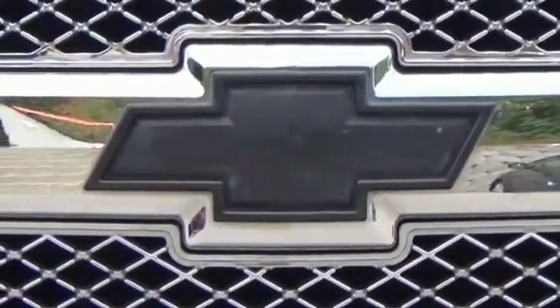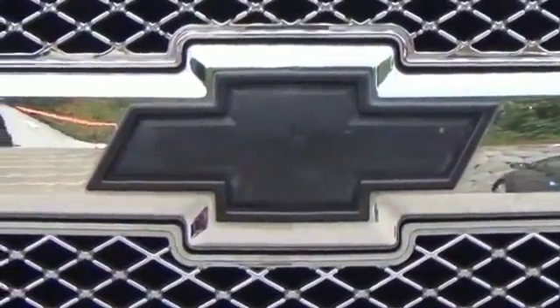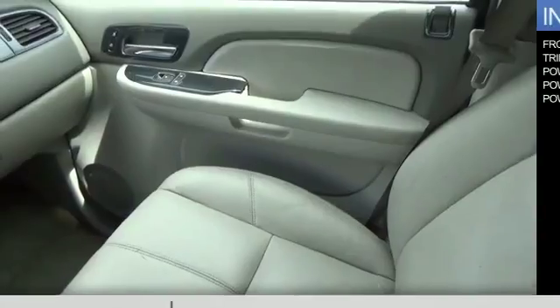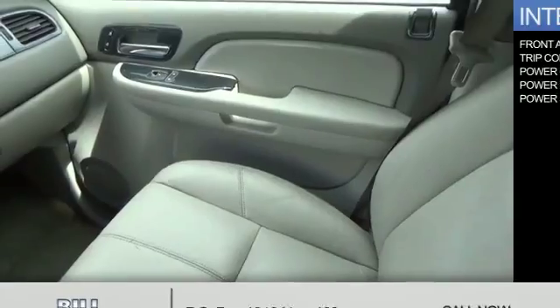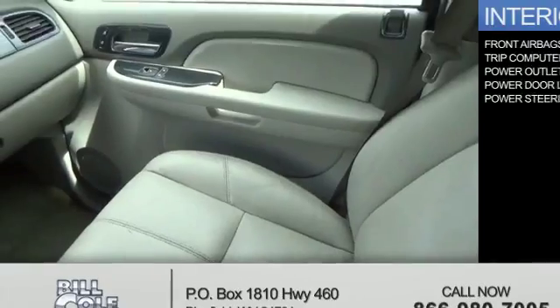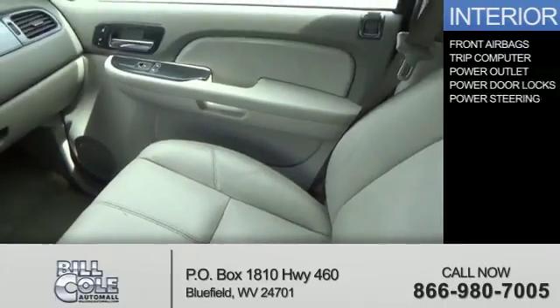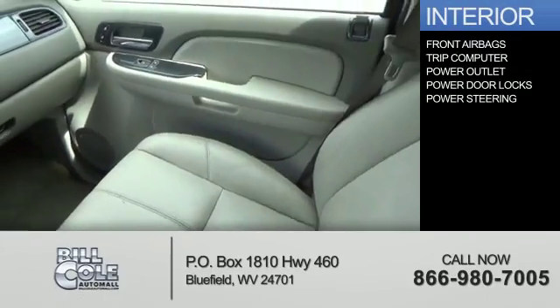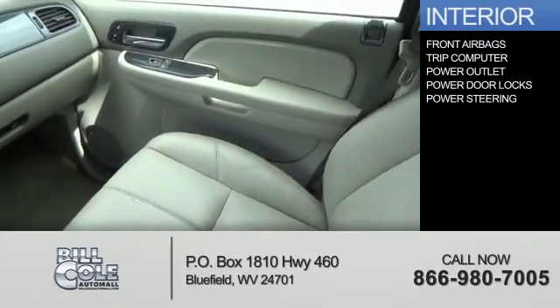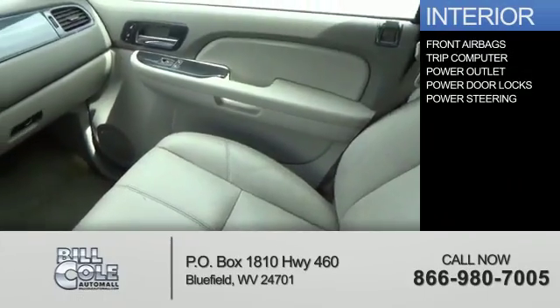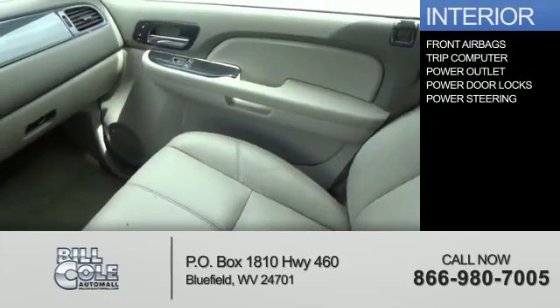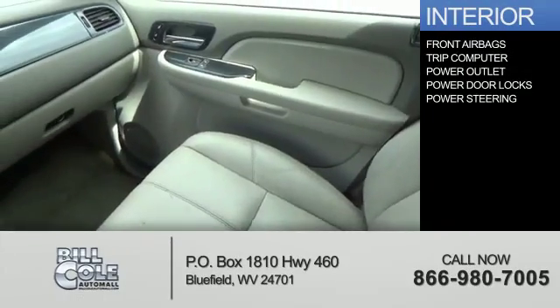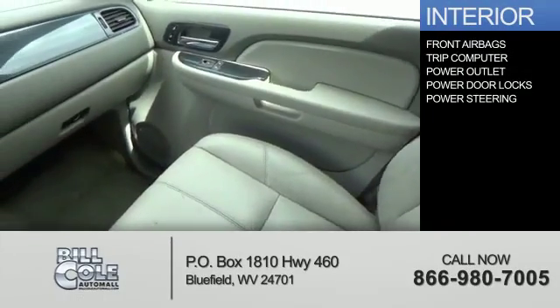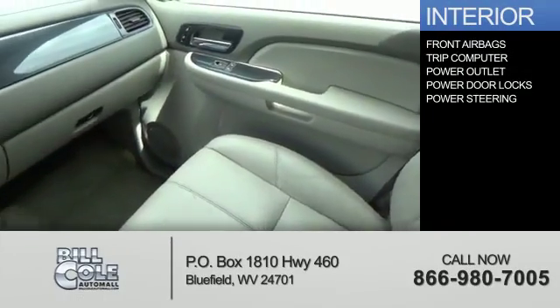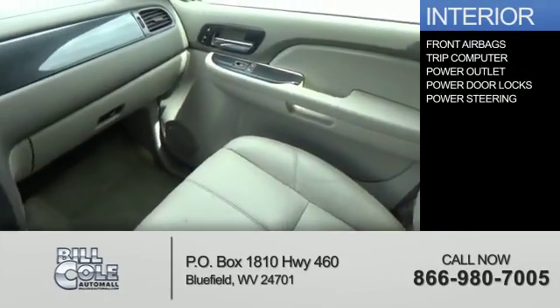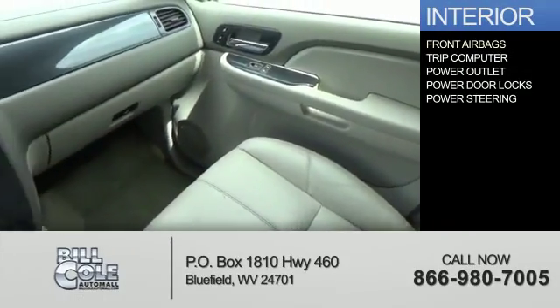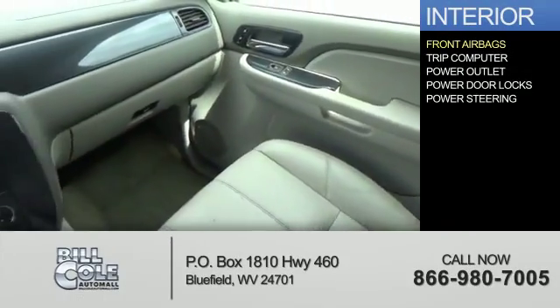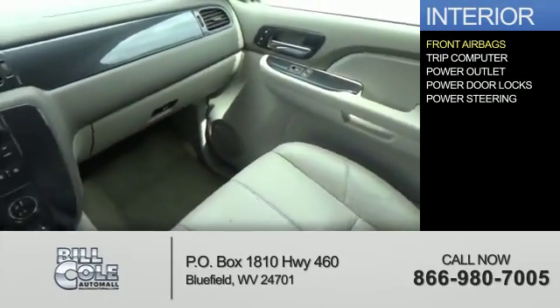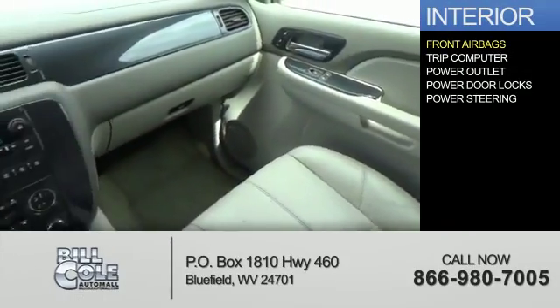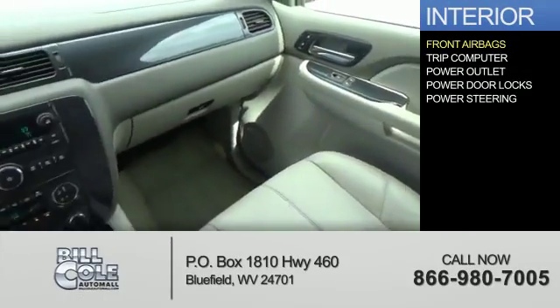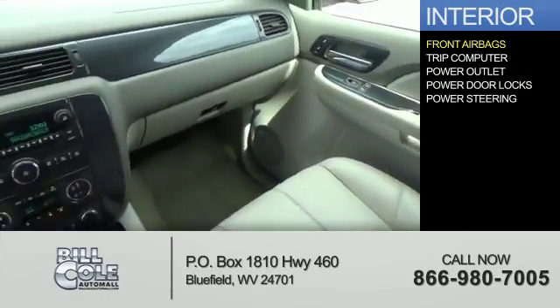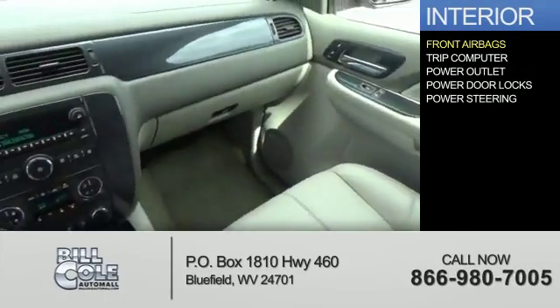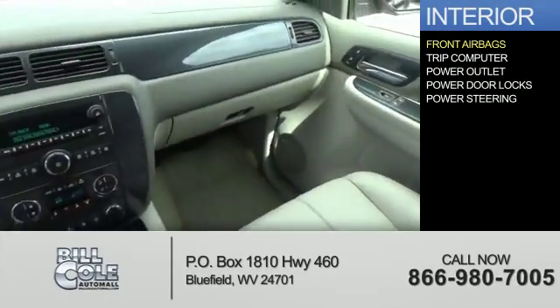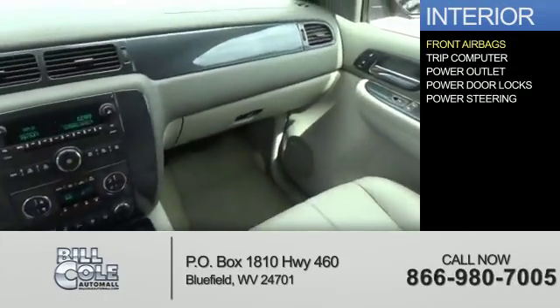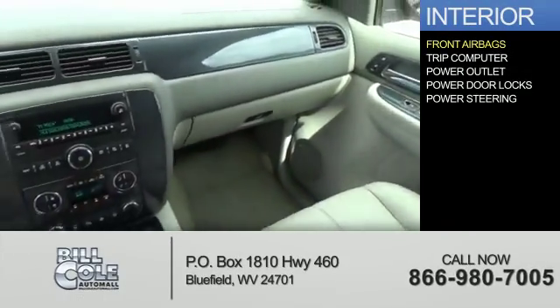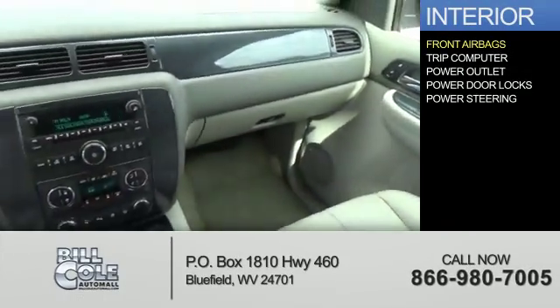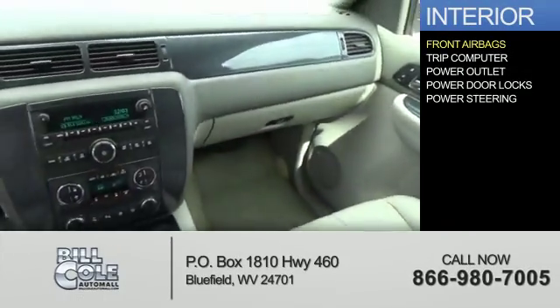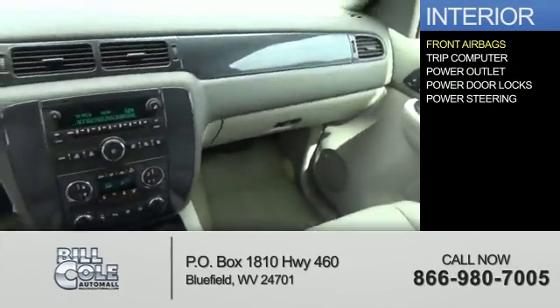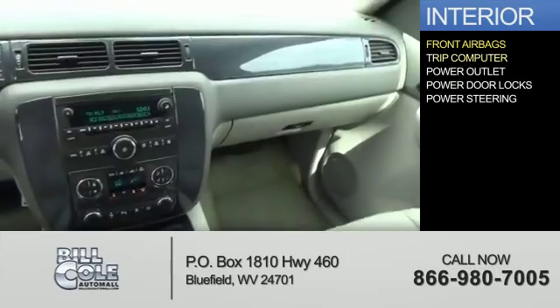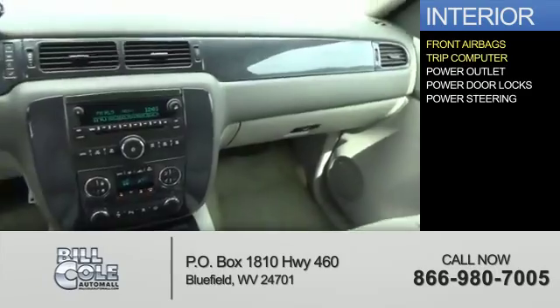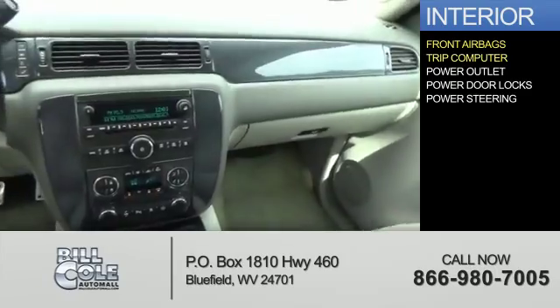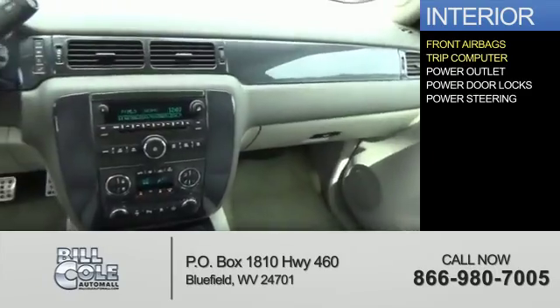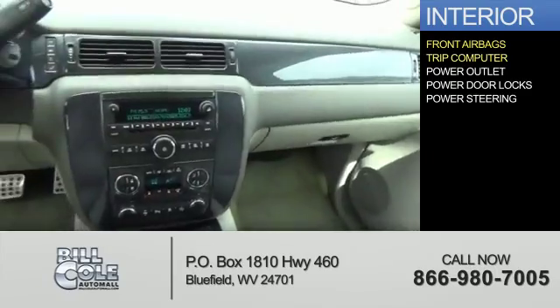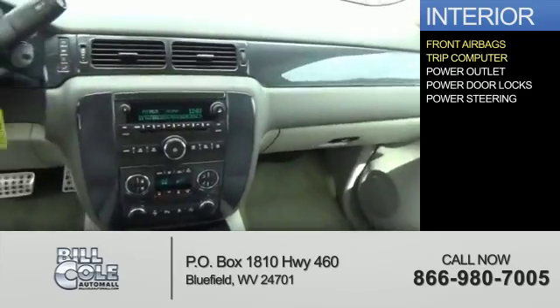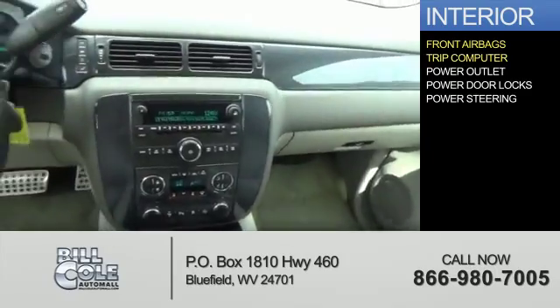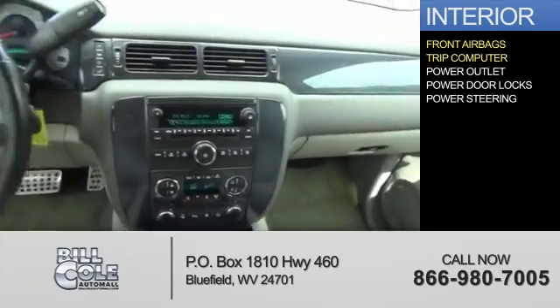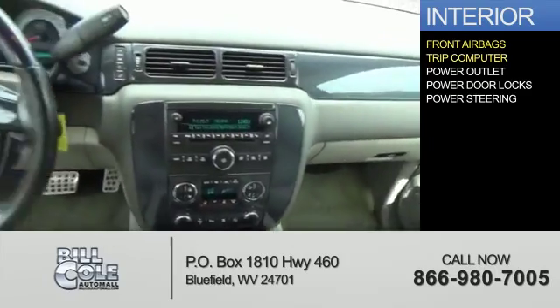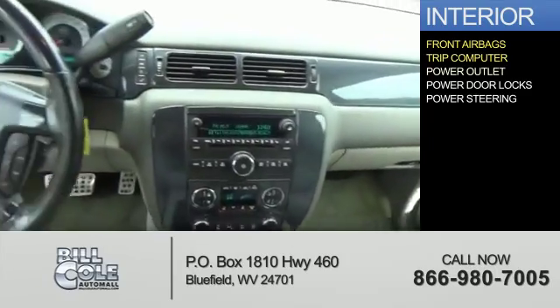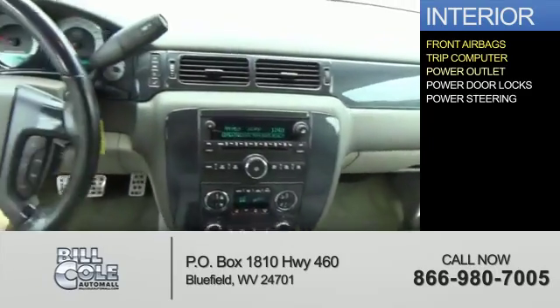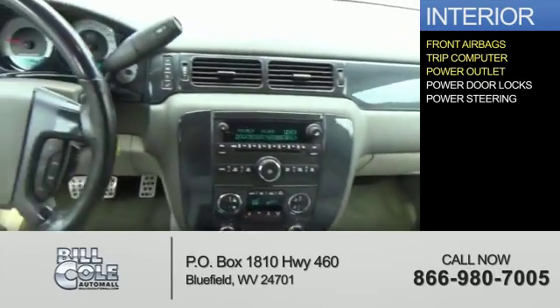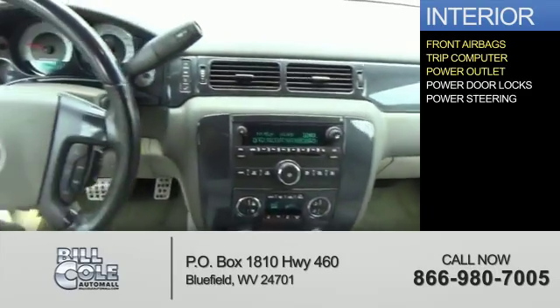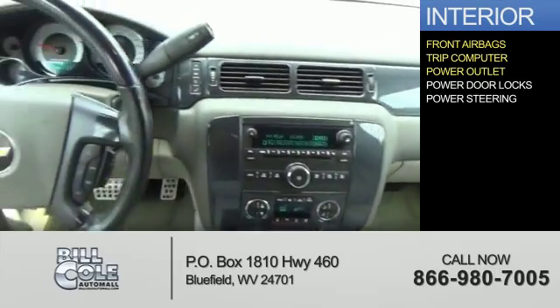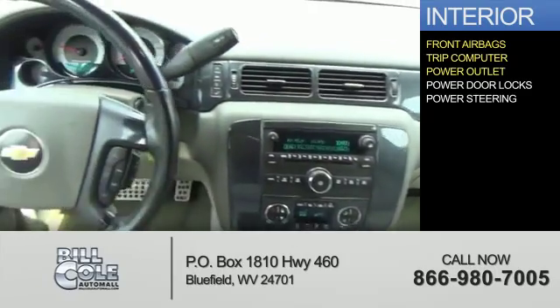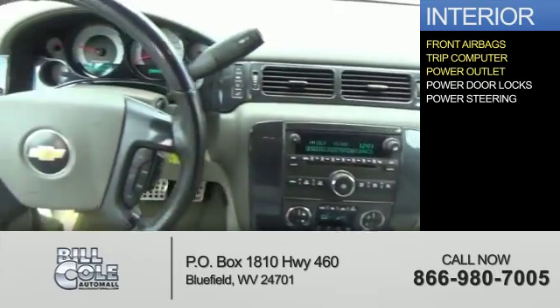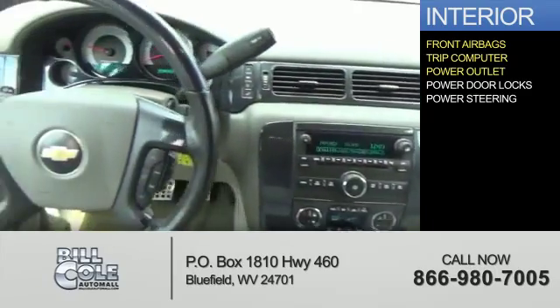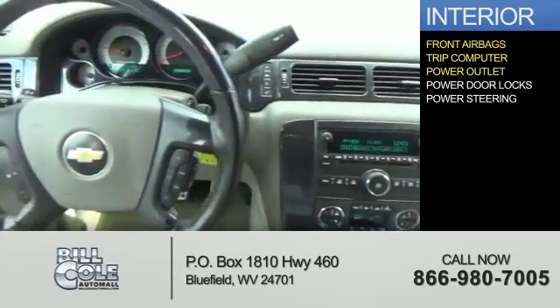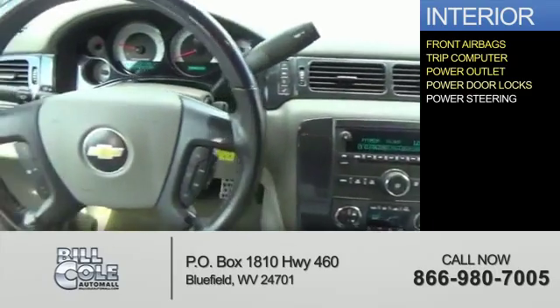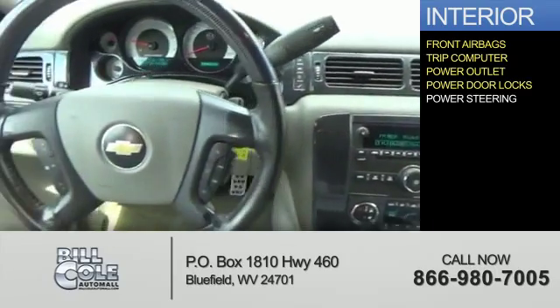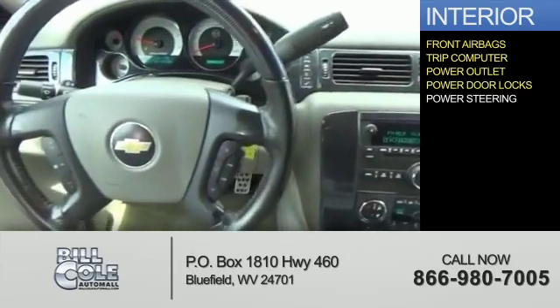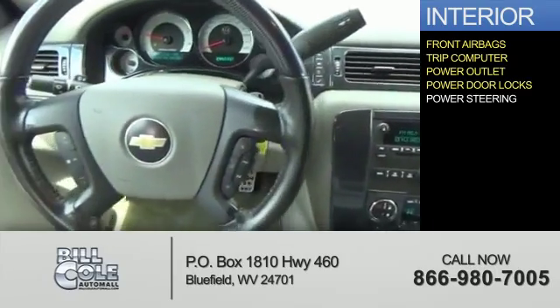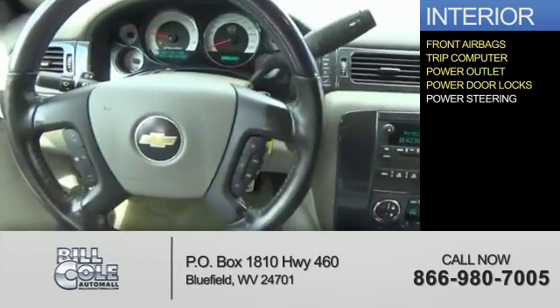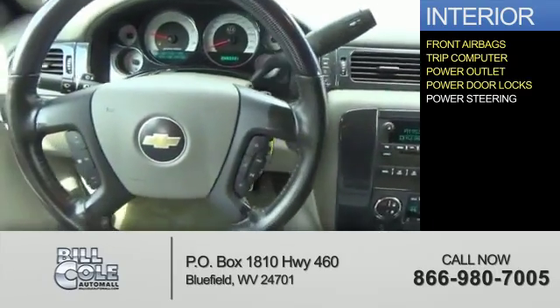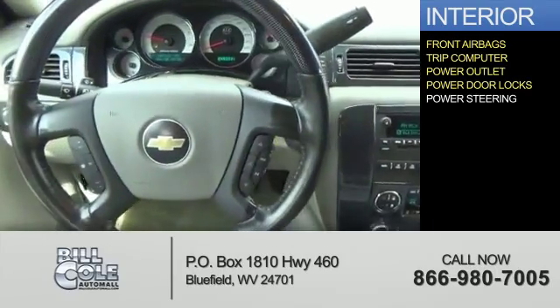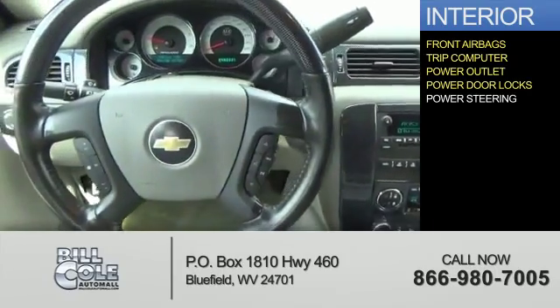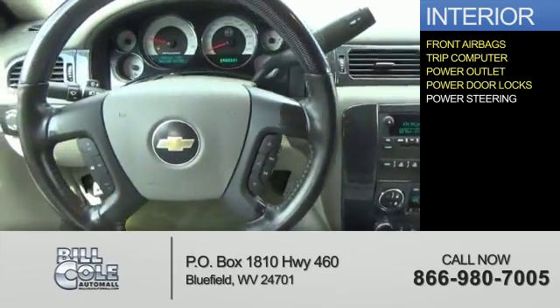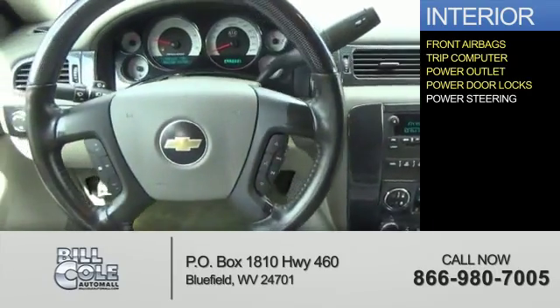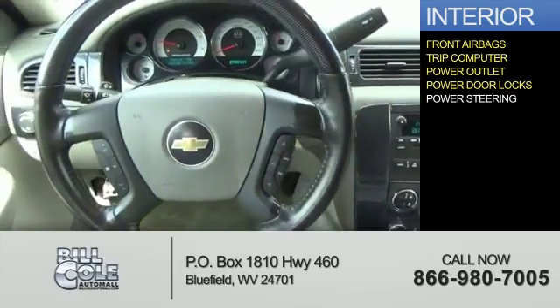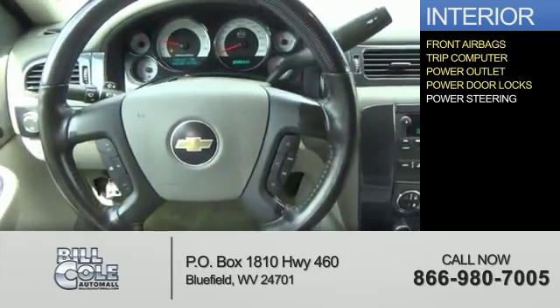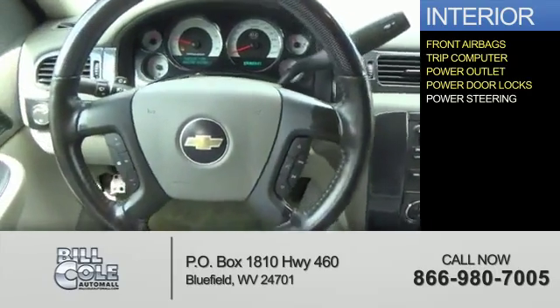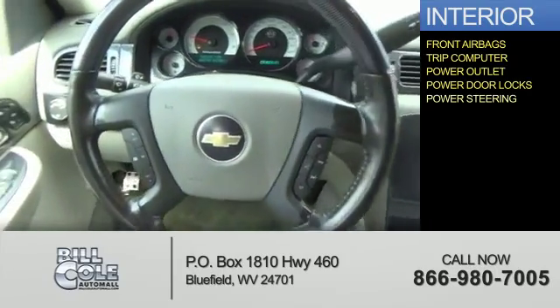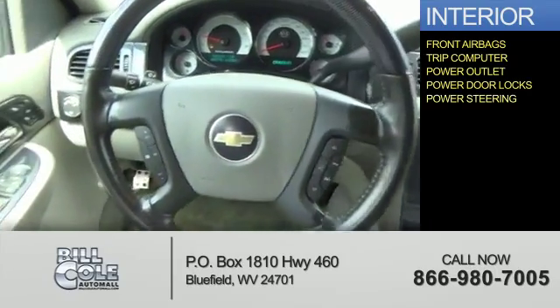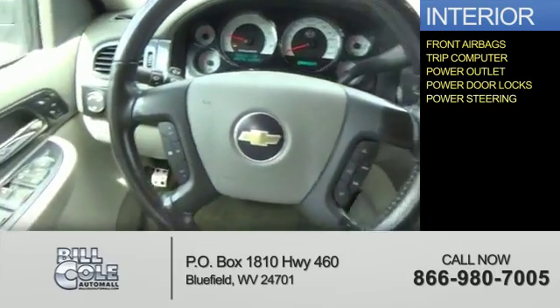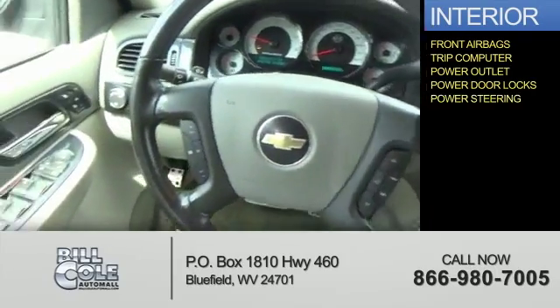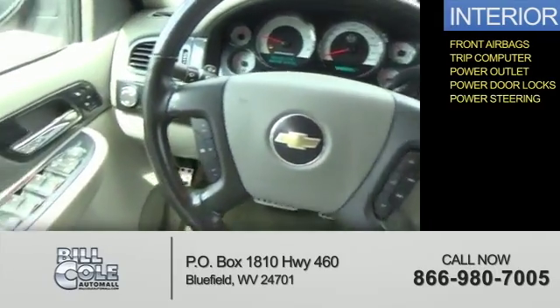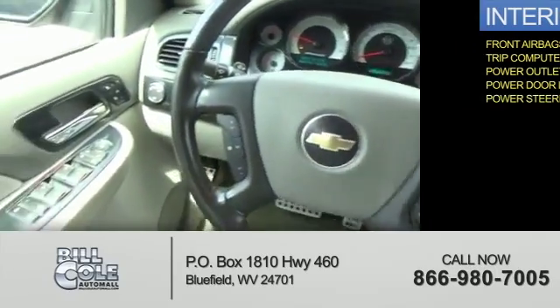Inside you'll find front airbags, a trip computer, power outlet, power door locks, and power steering.